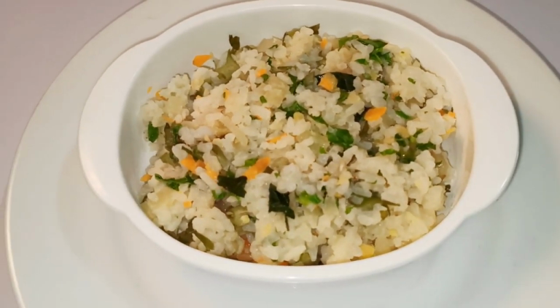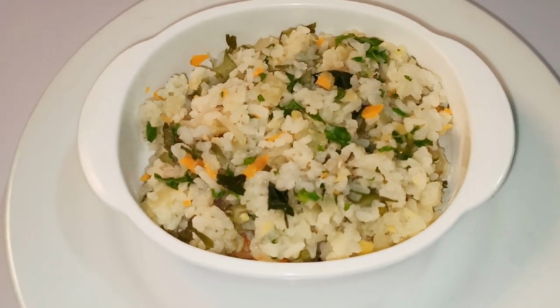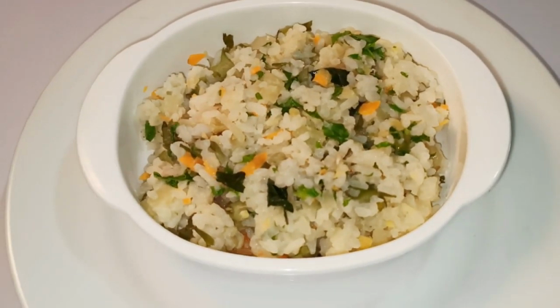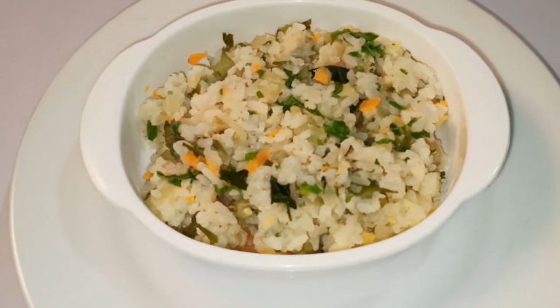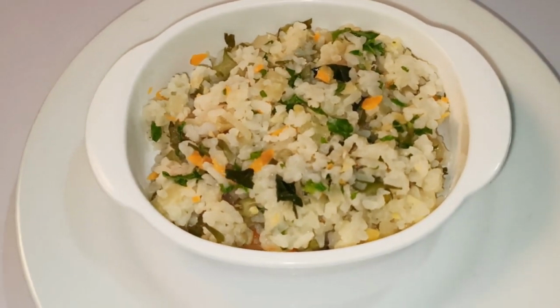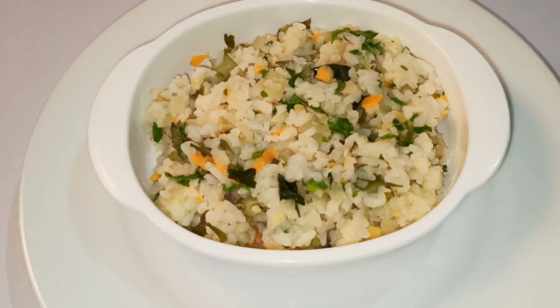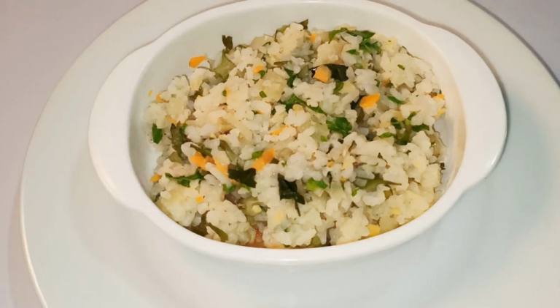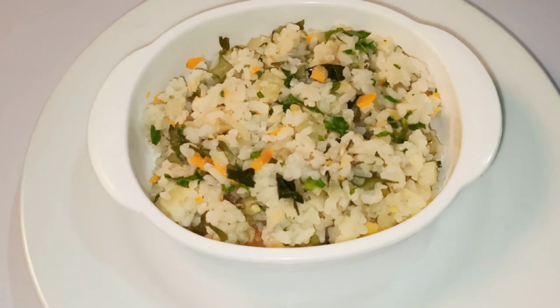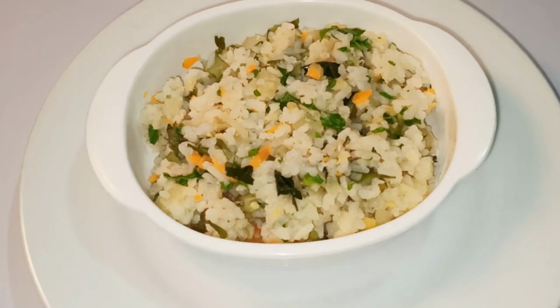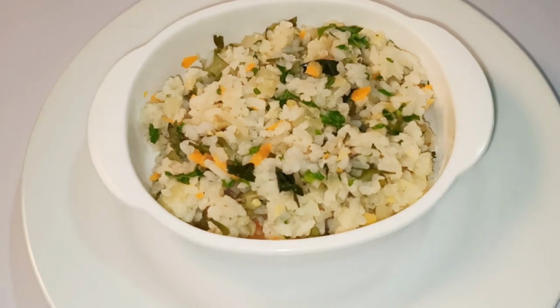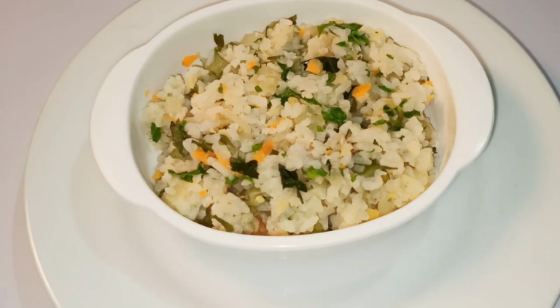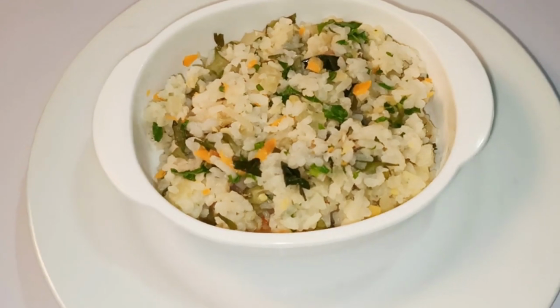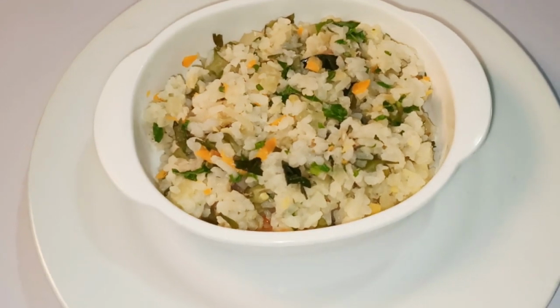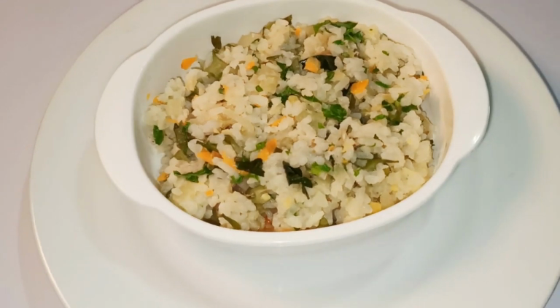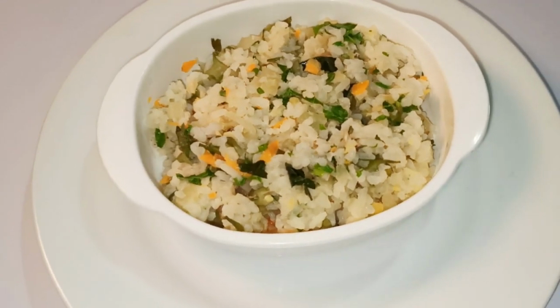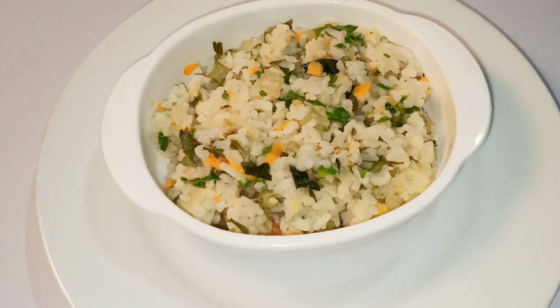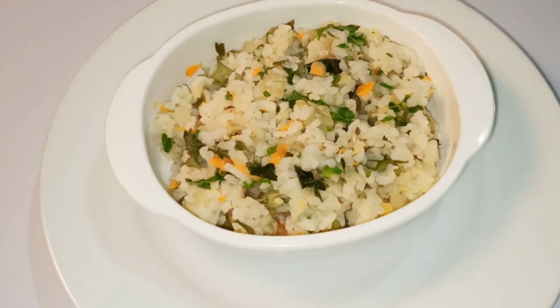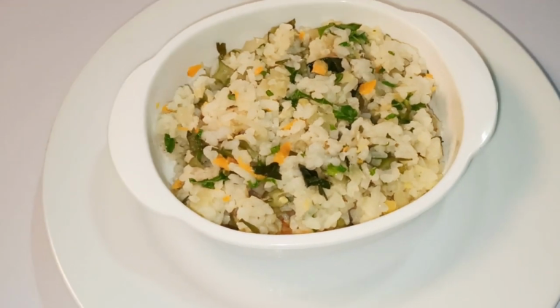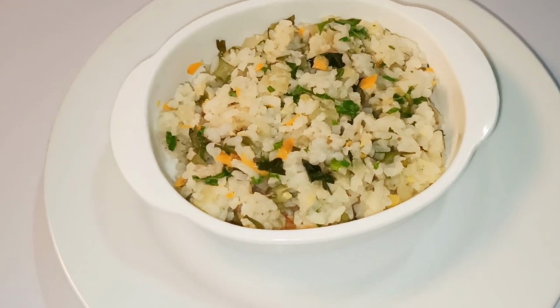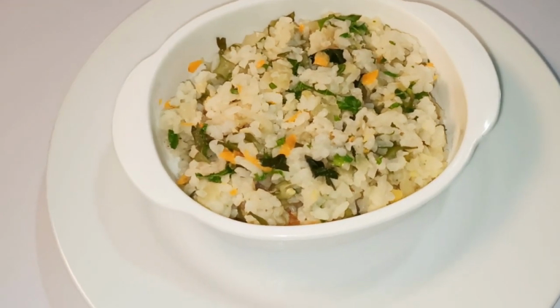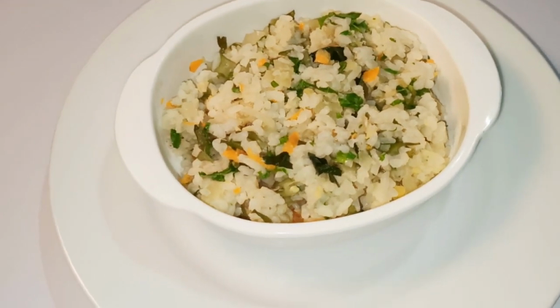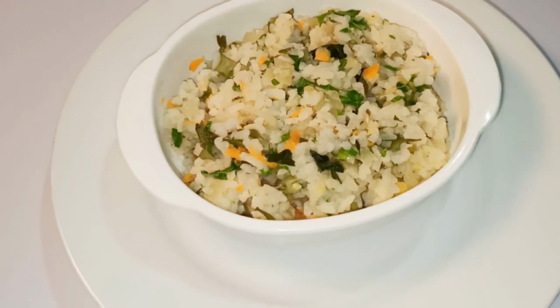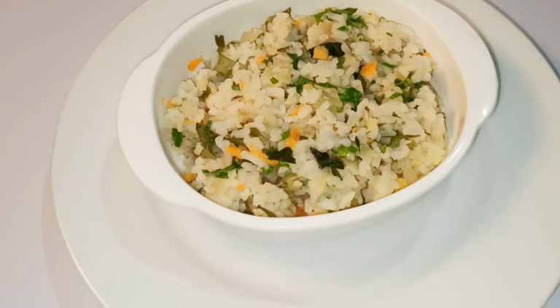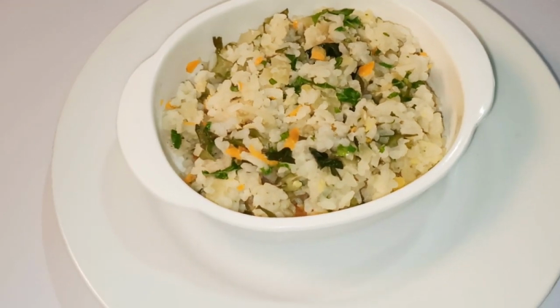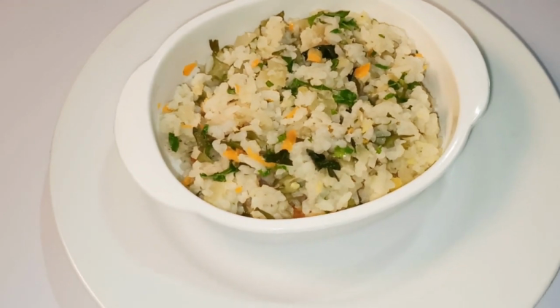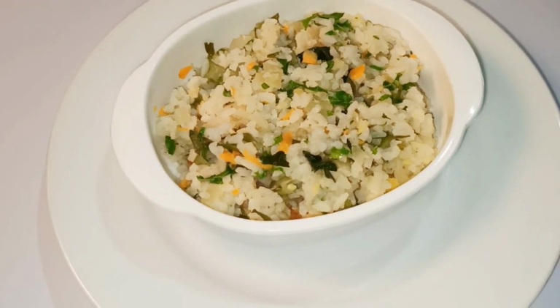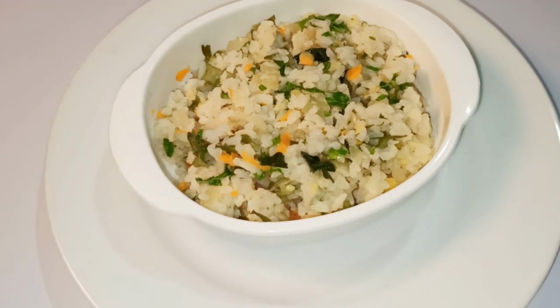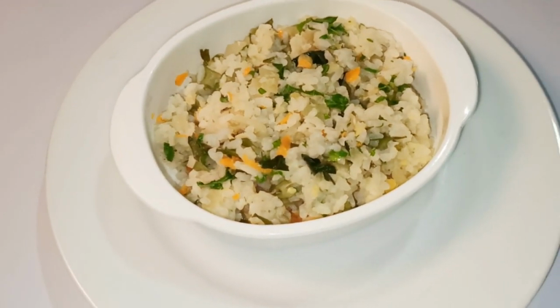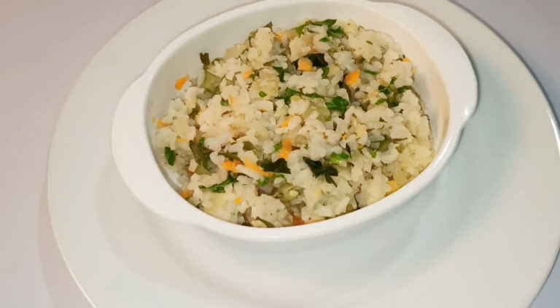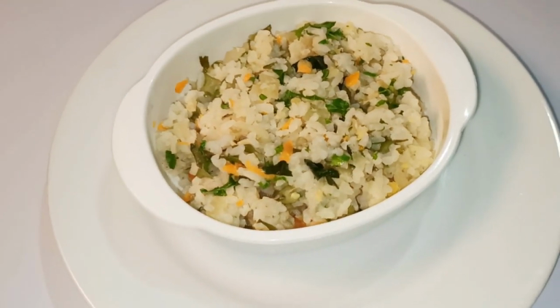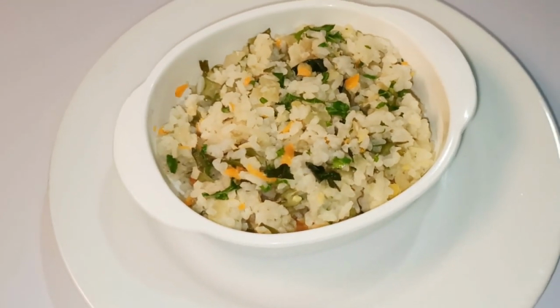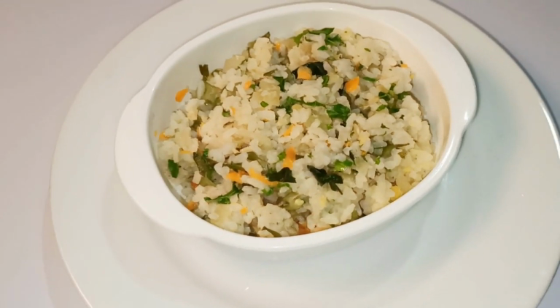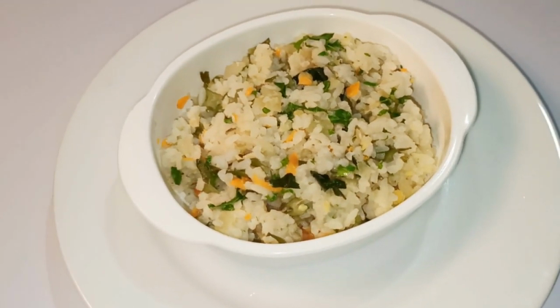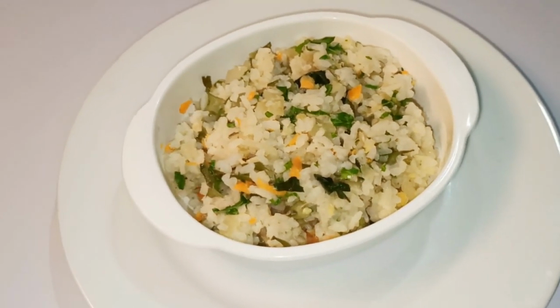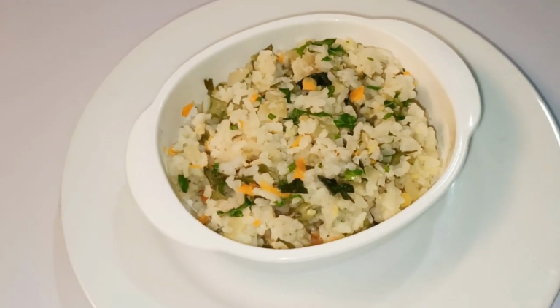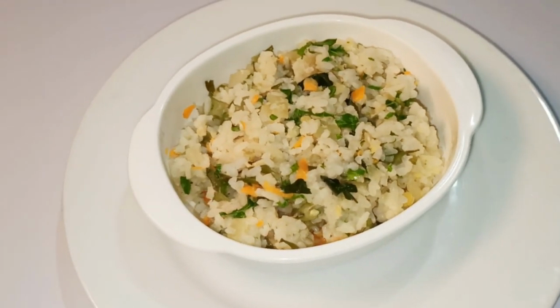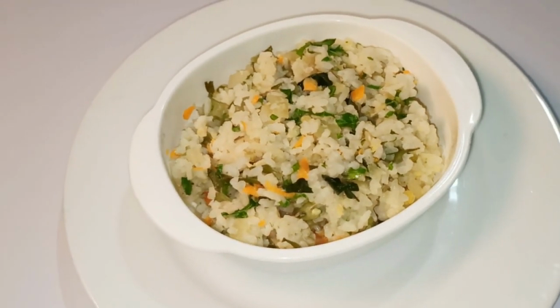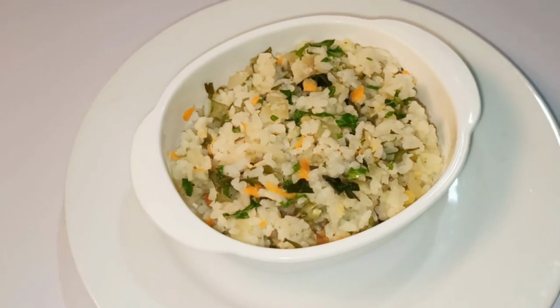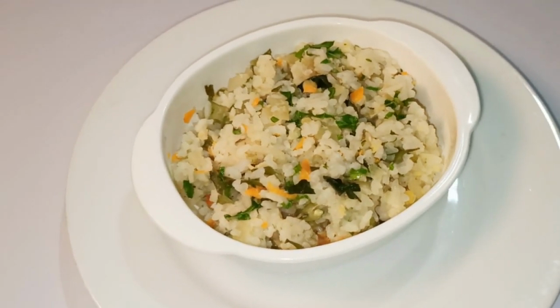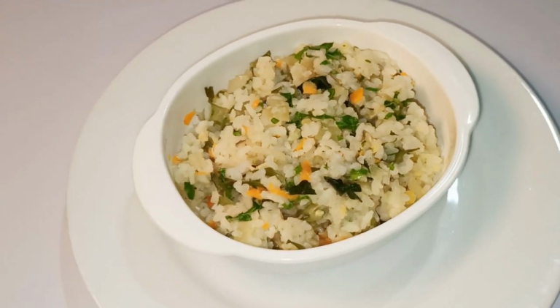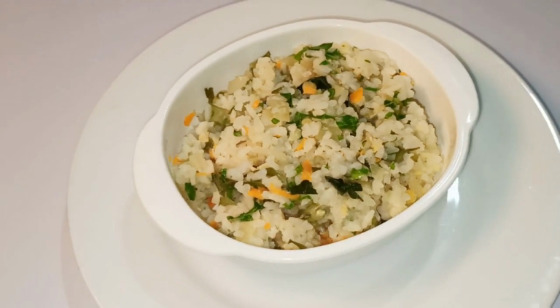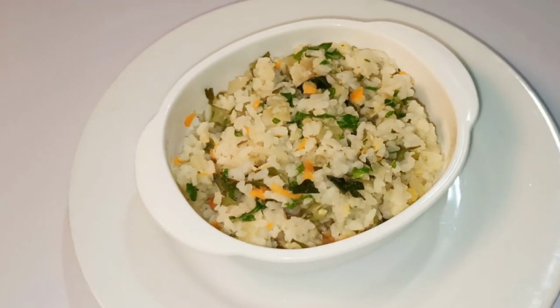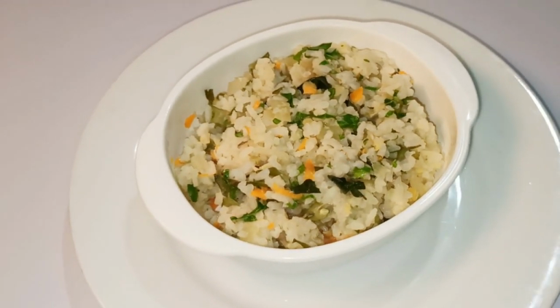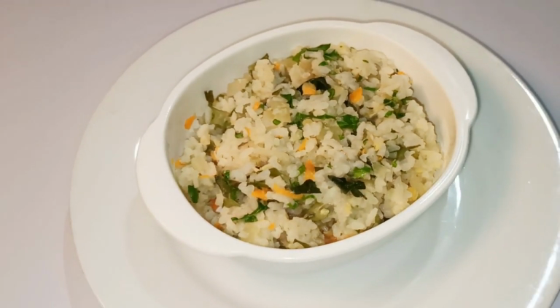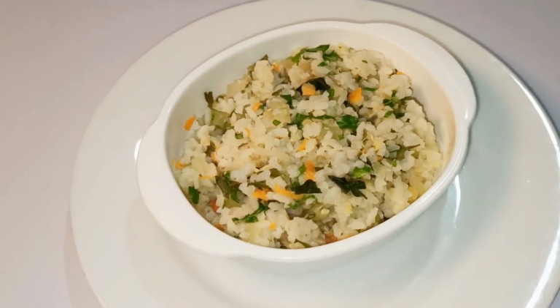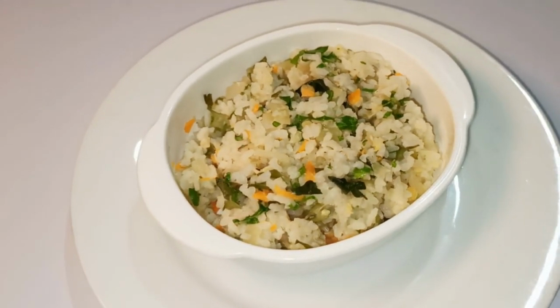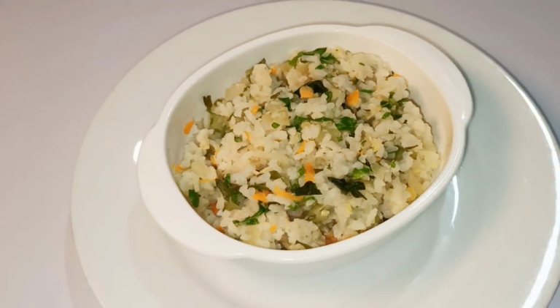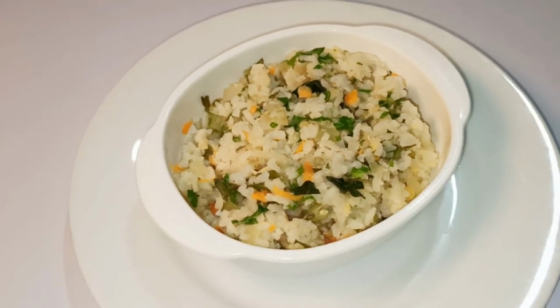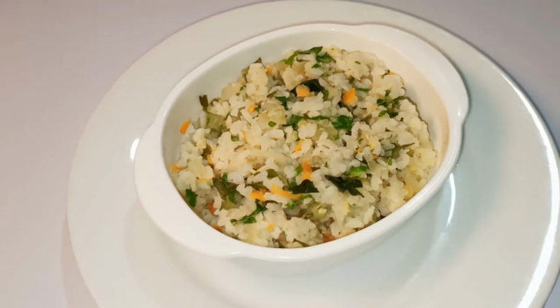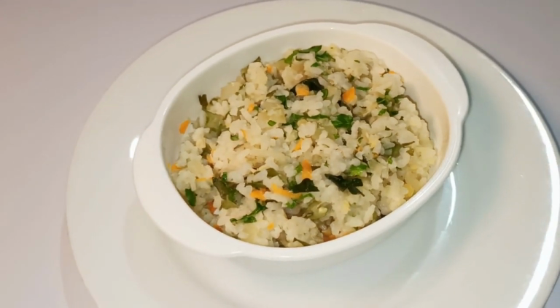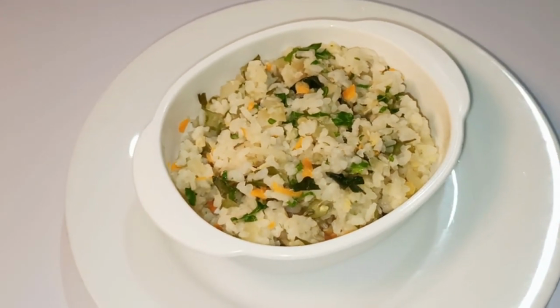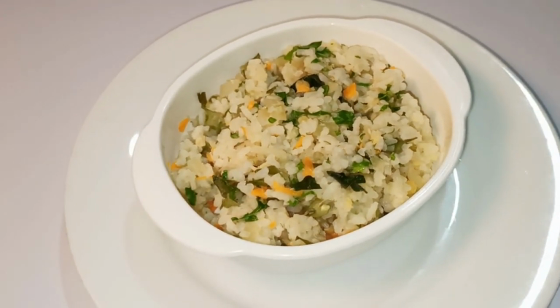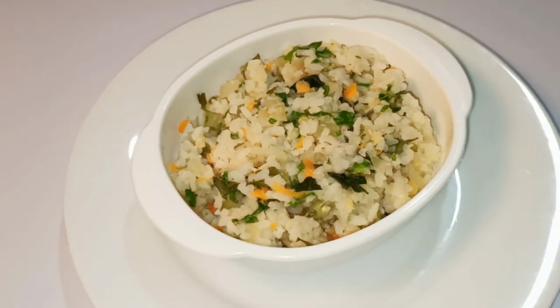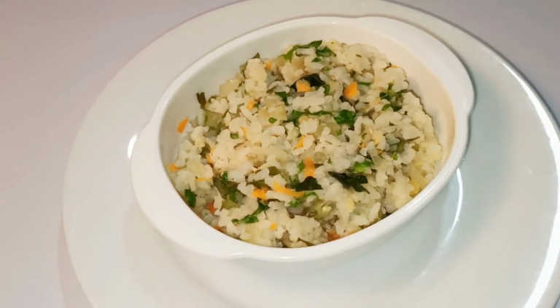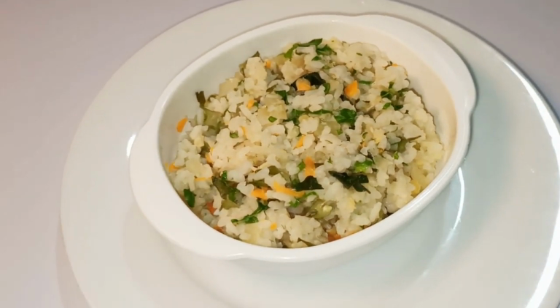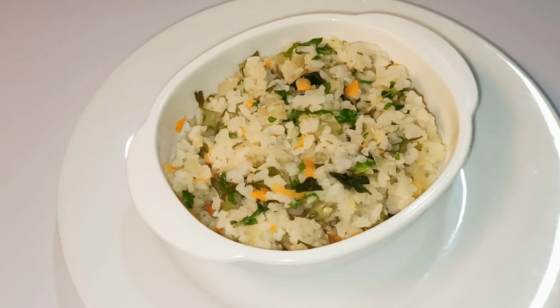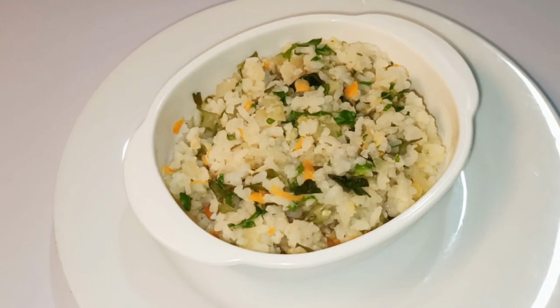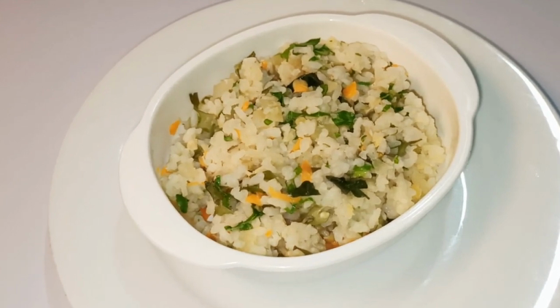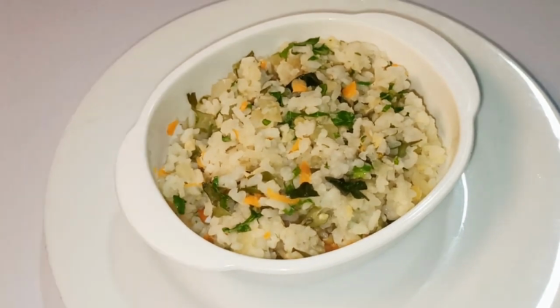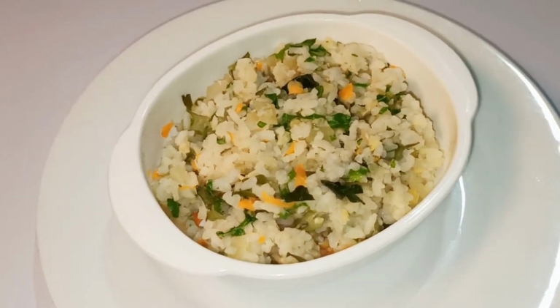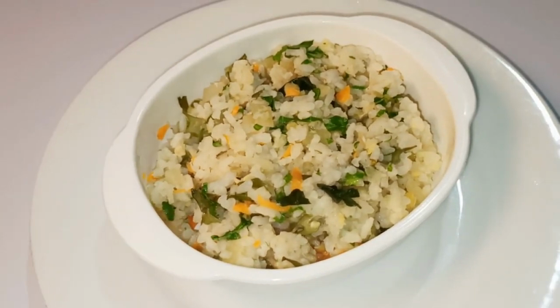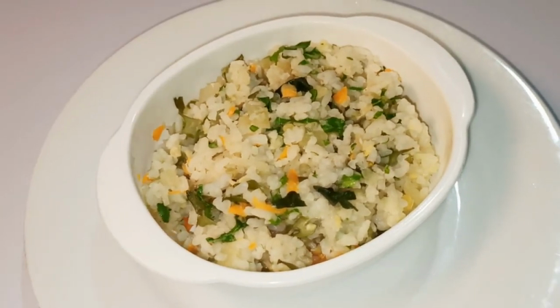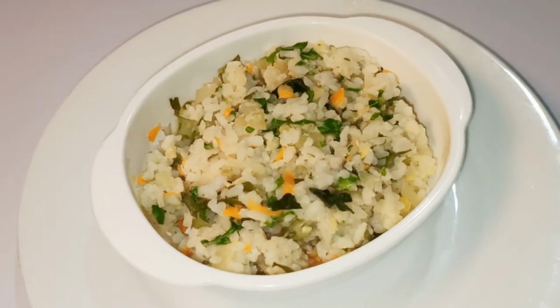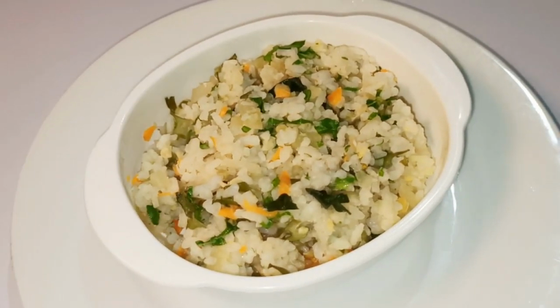But I'm sure you have to ask your question. I will make a portion of the rice cooker.